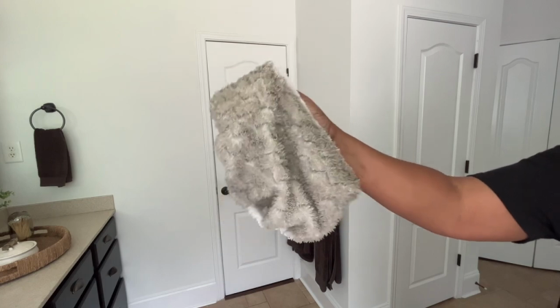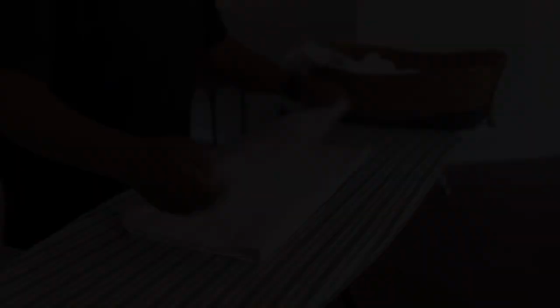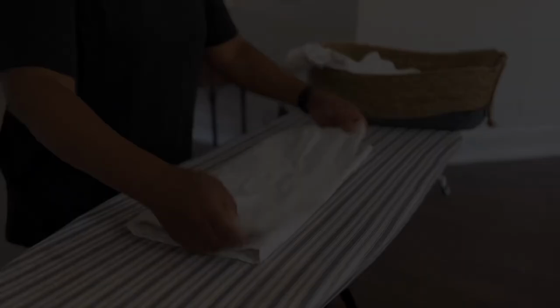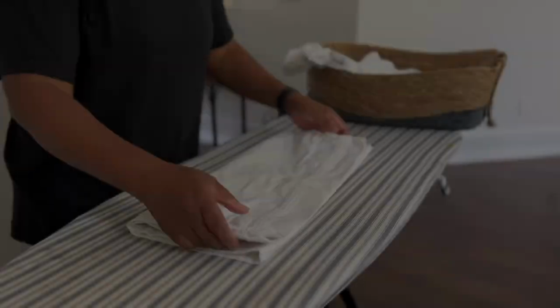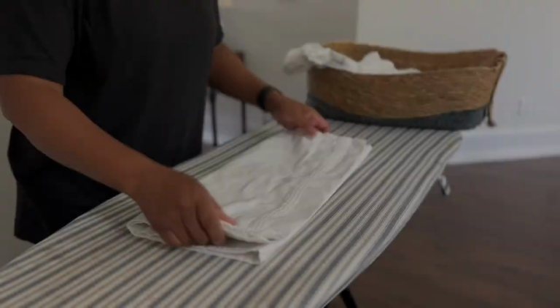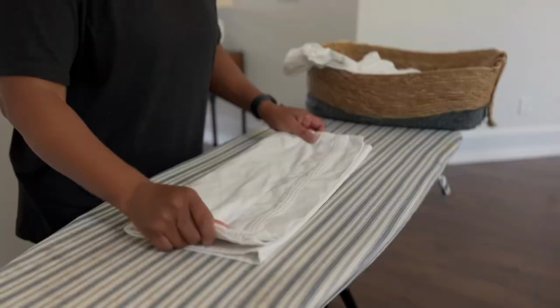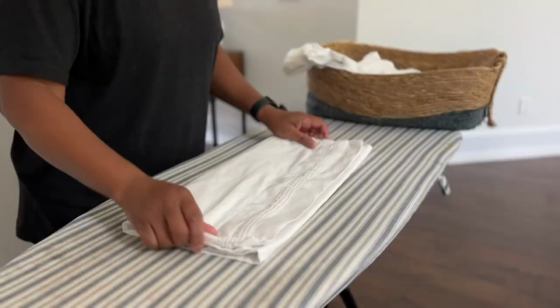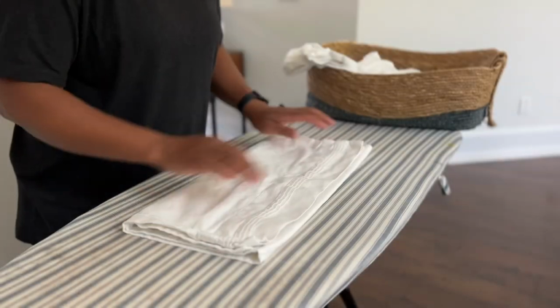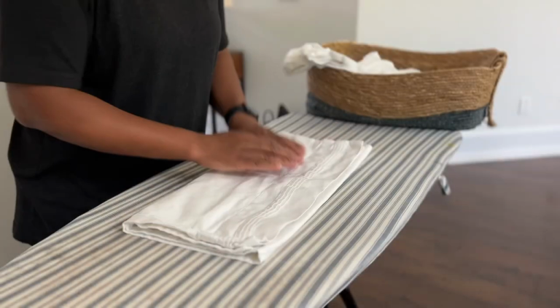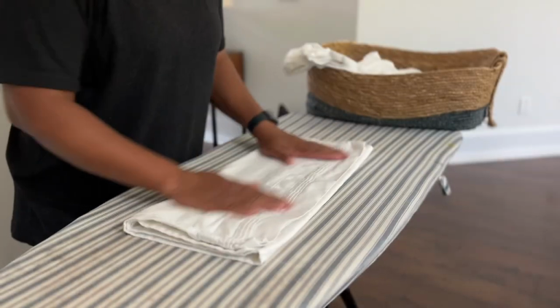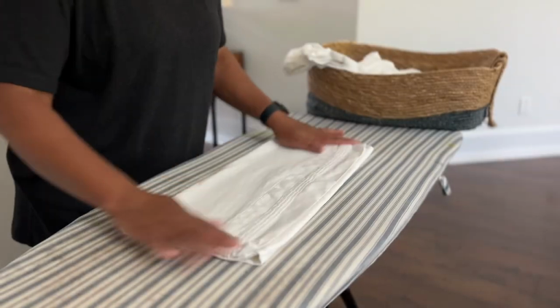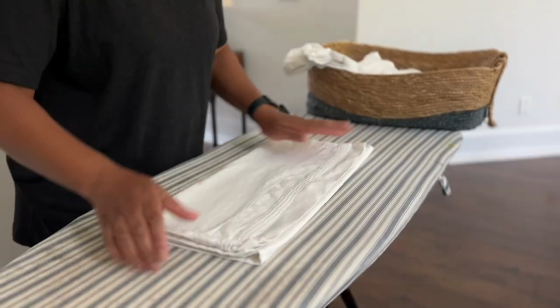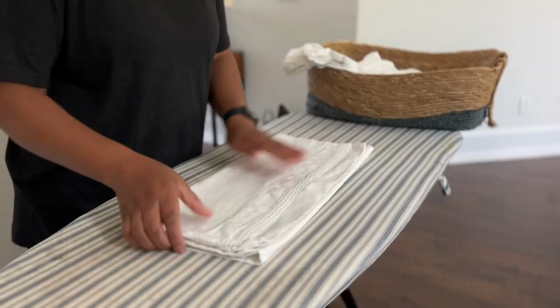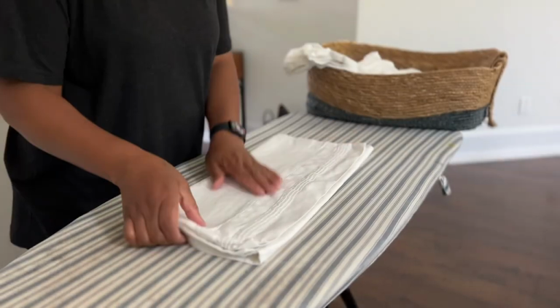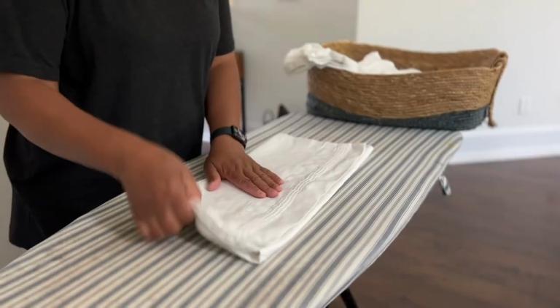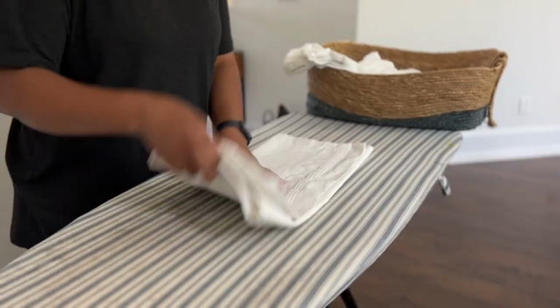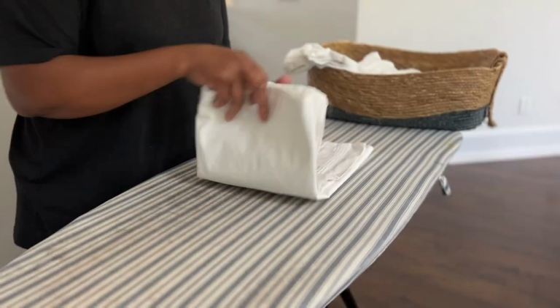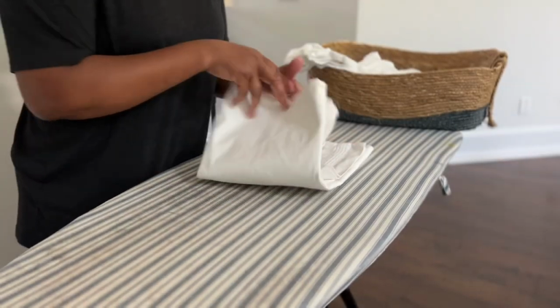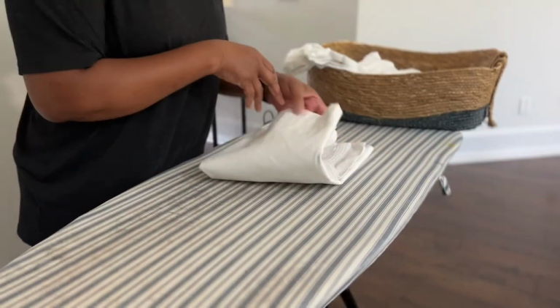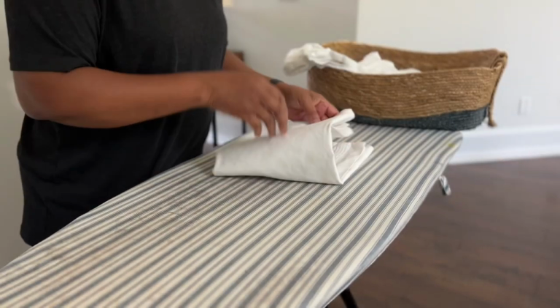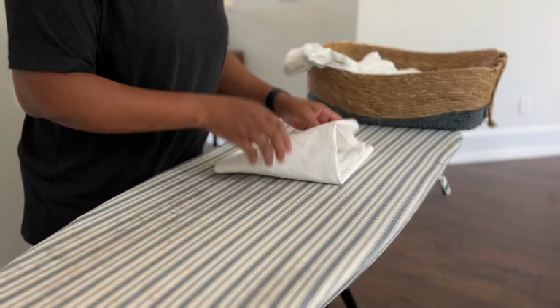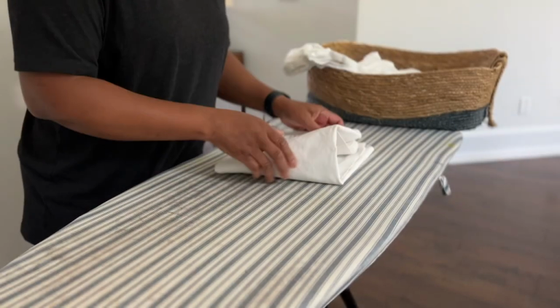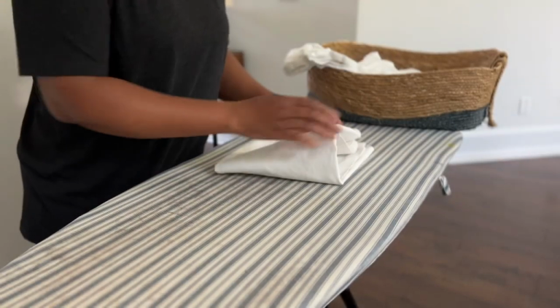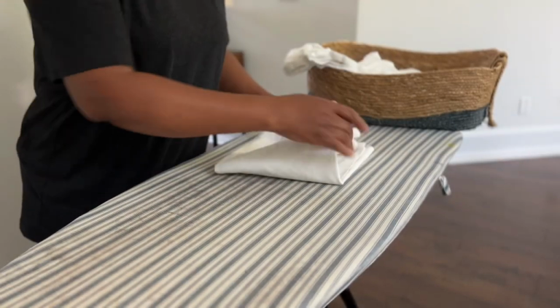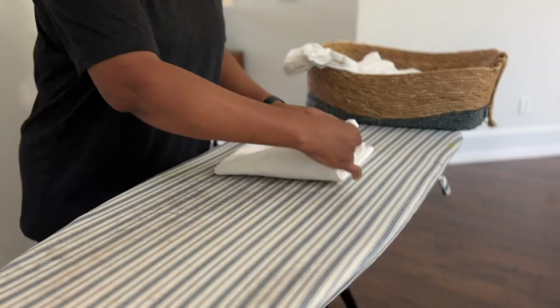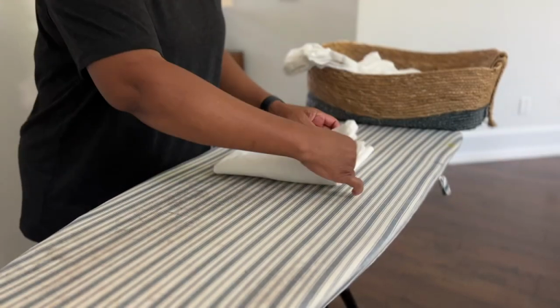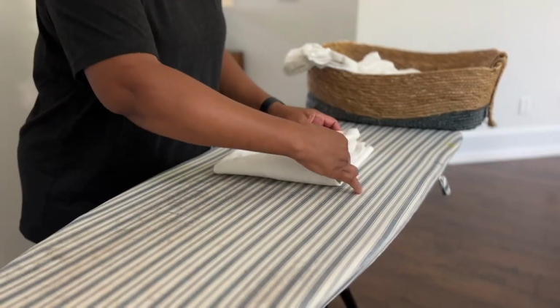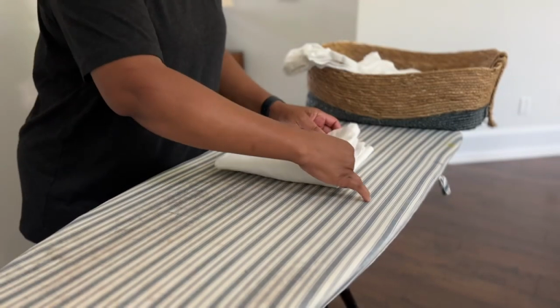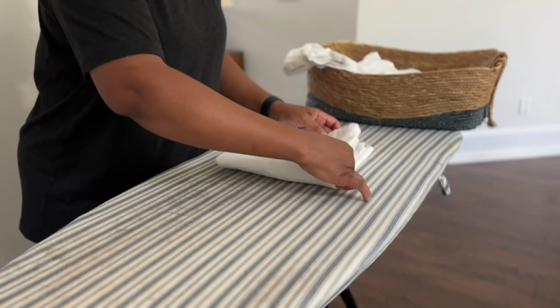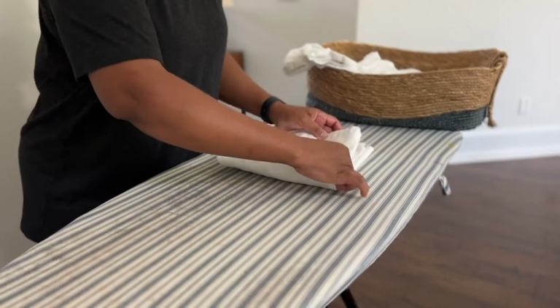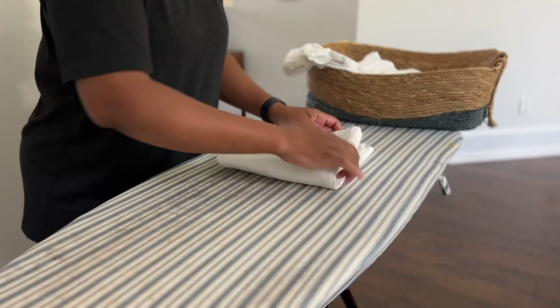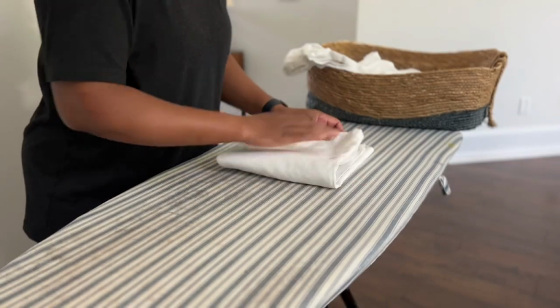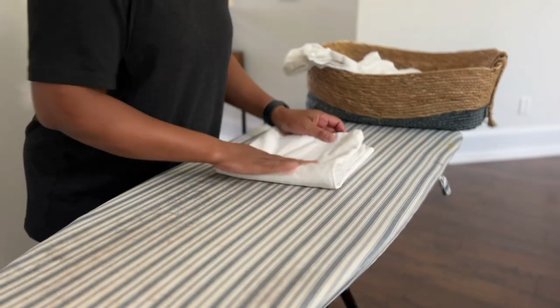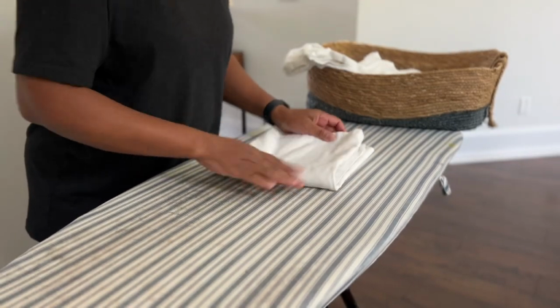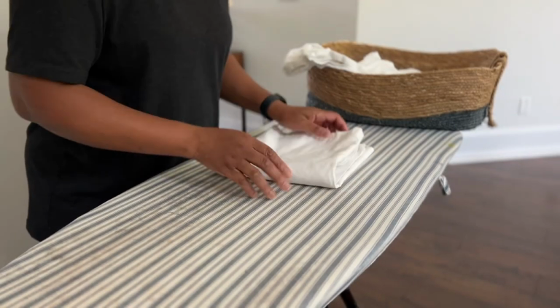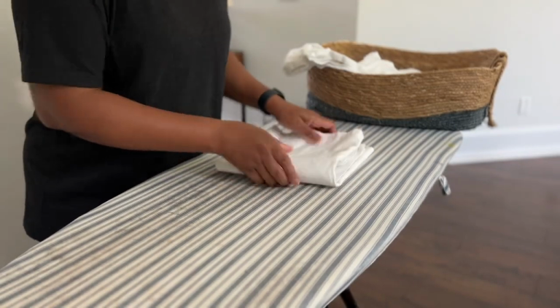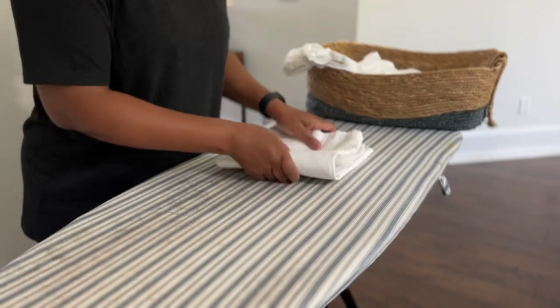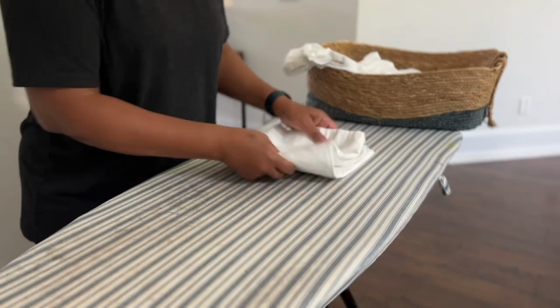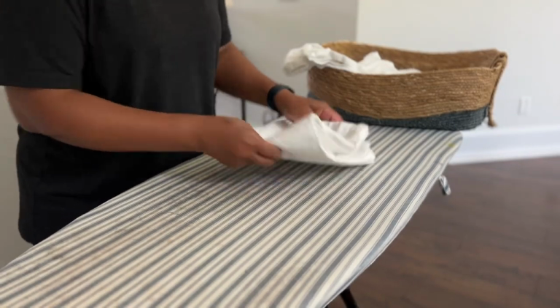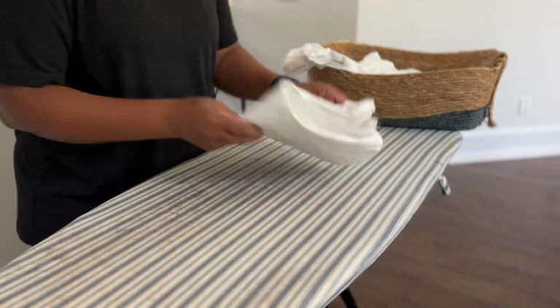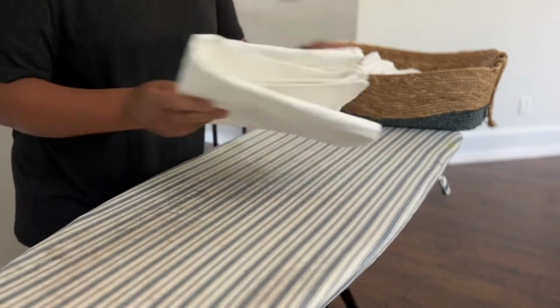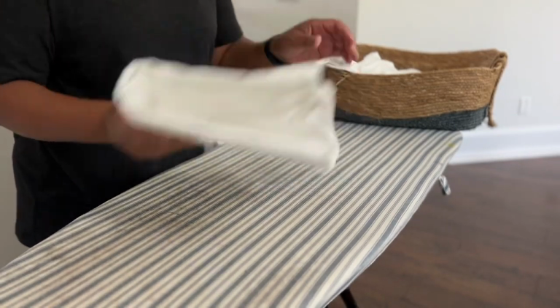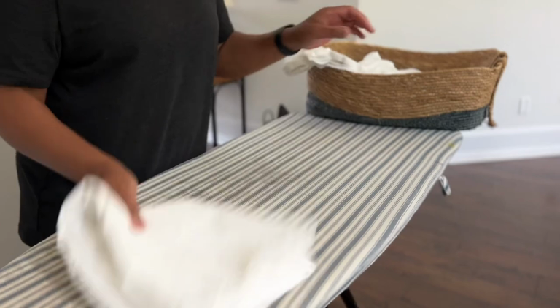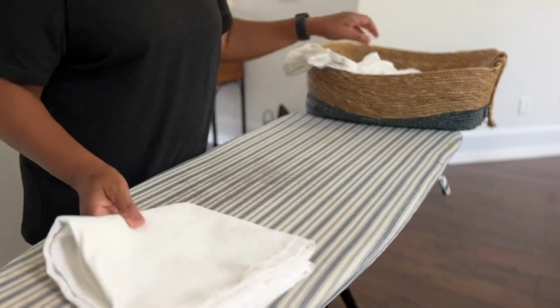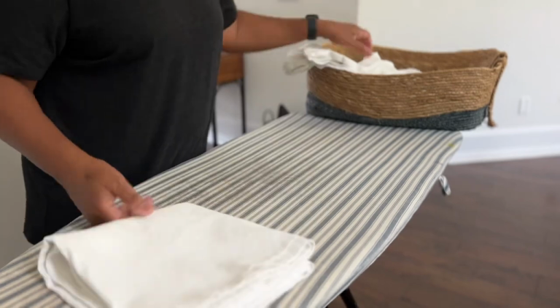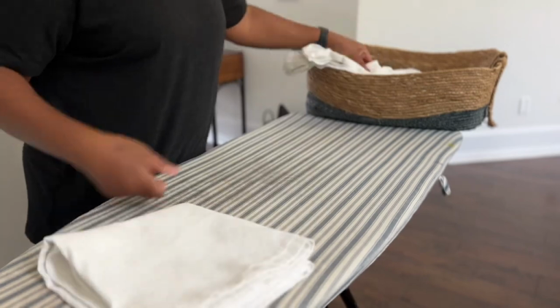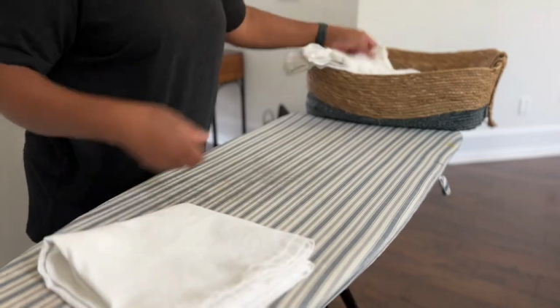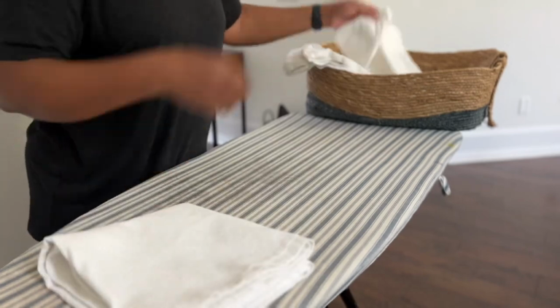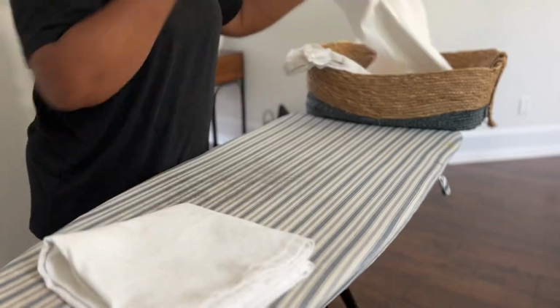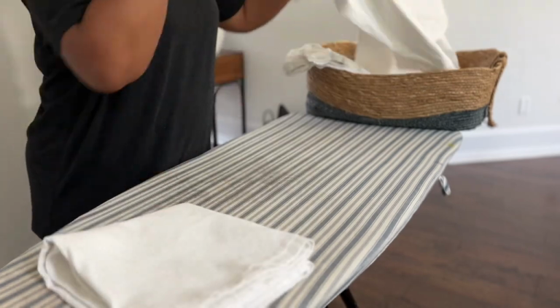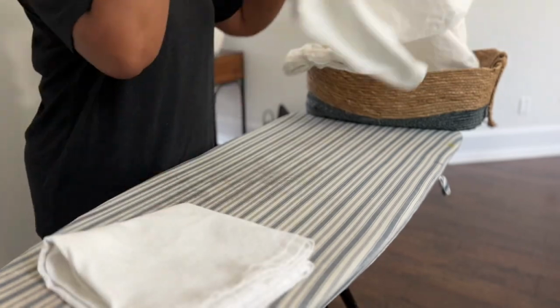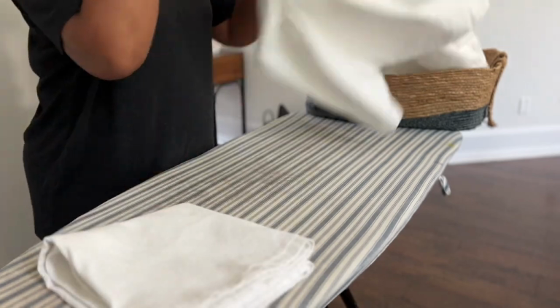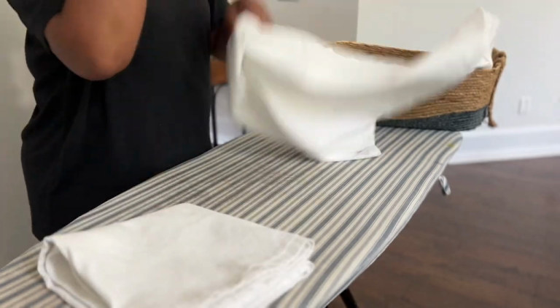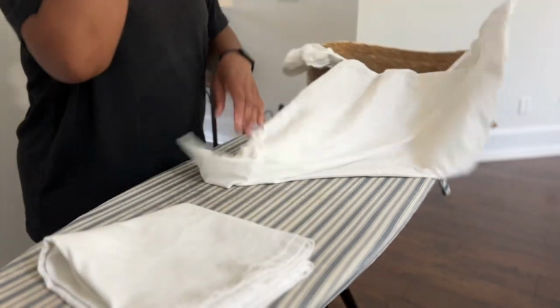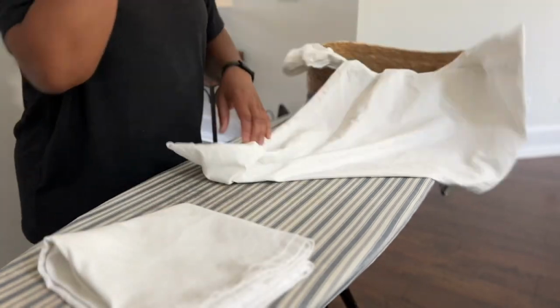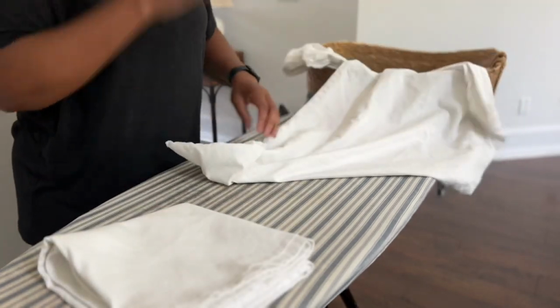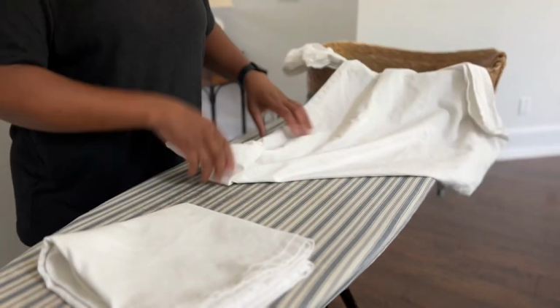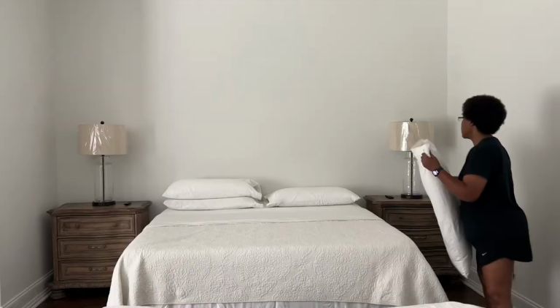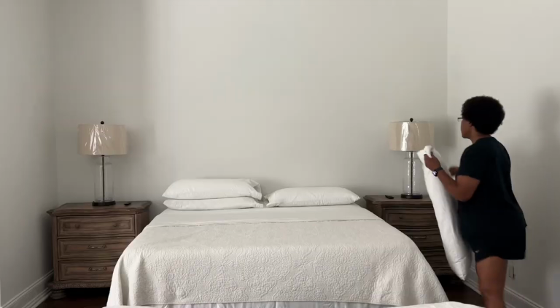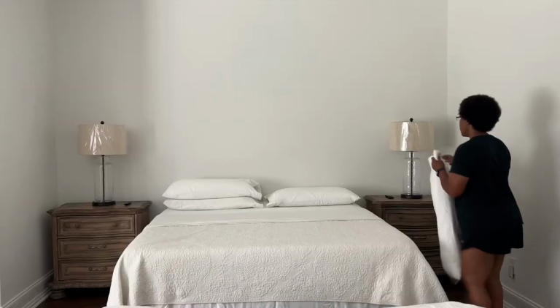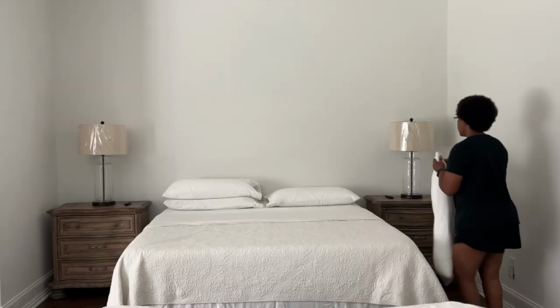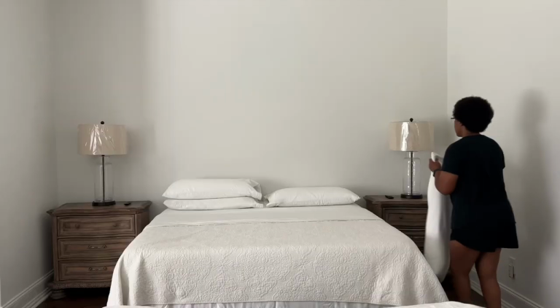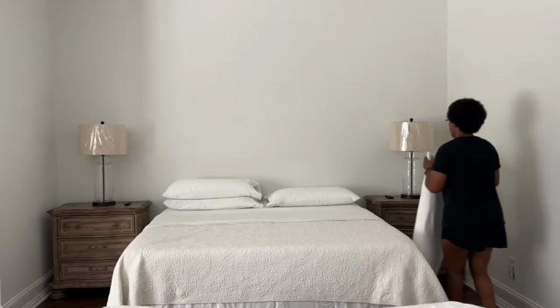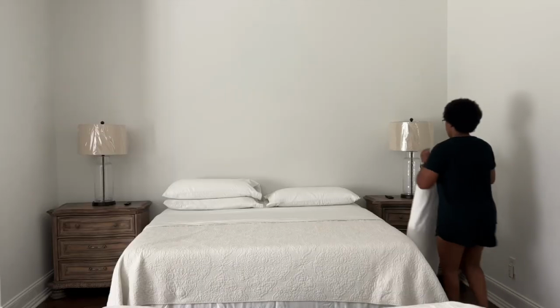After steam mopping my floors, I needed to place my clean duvet back on the comforter.